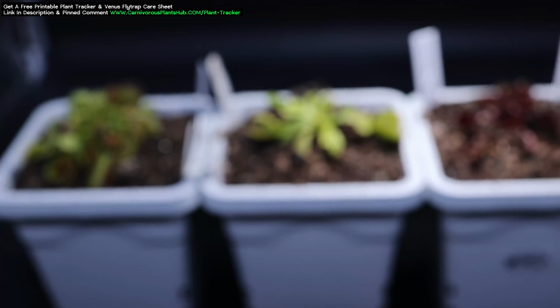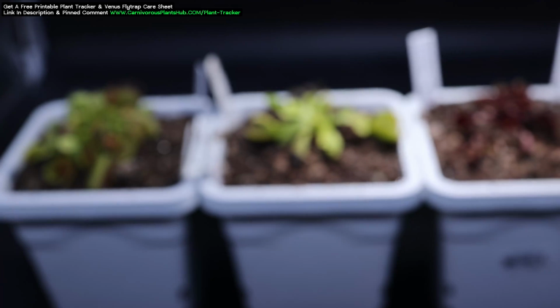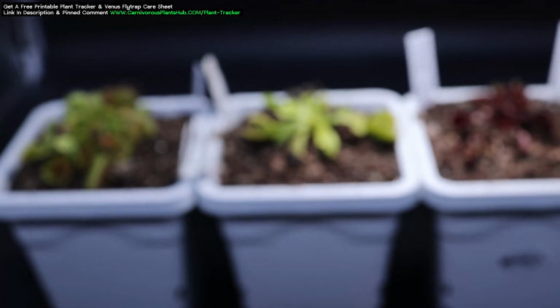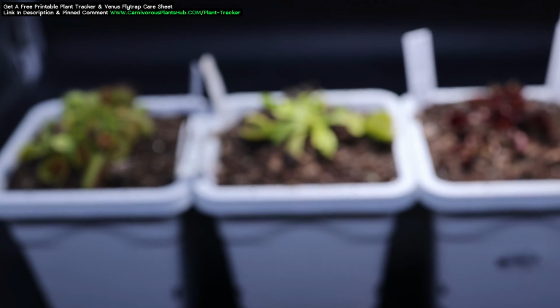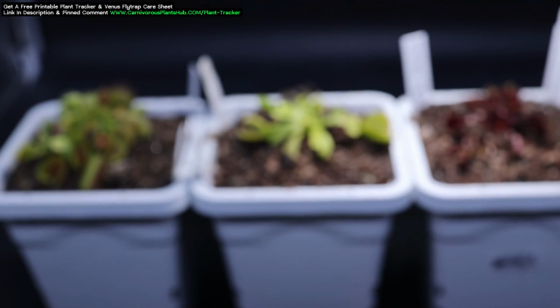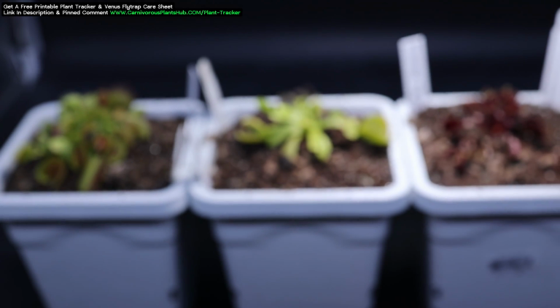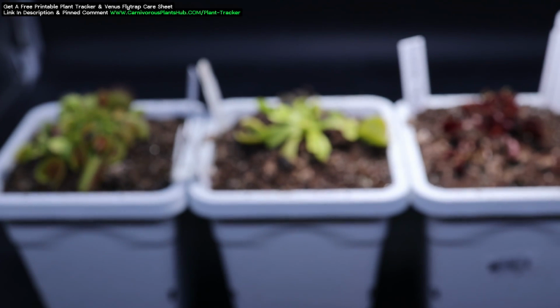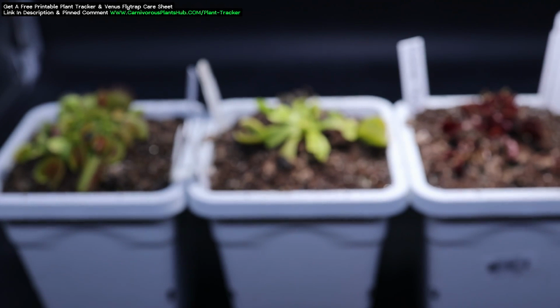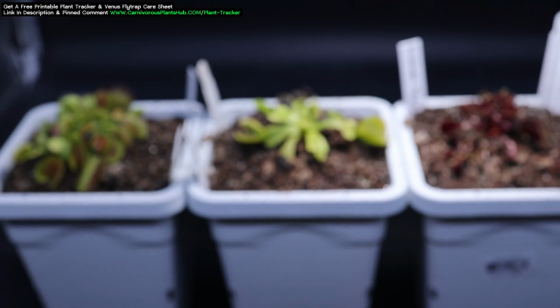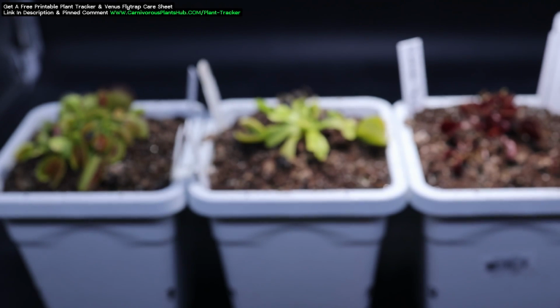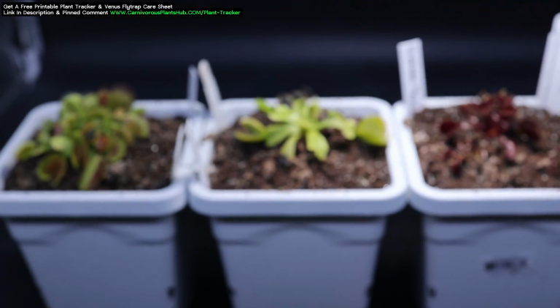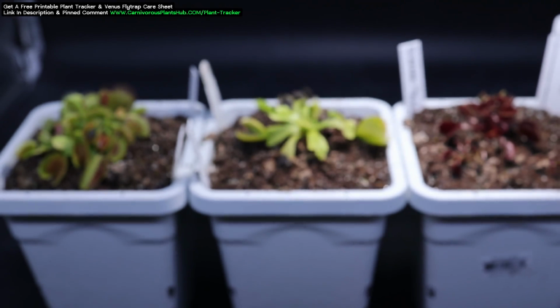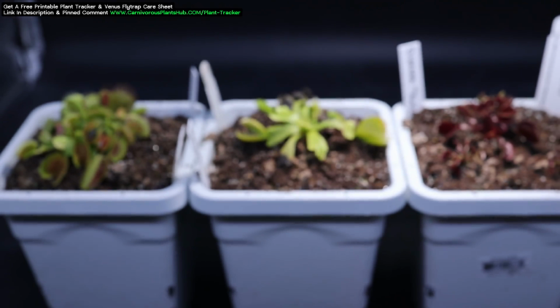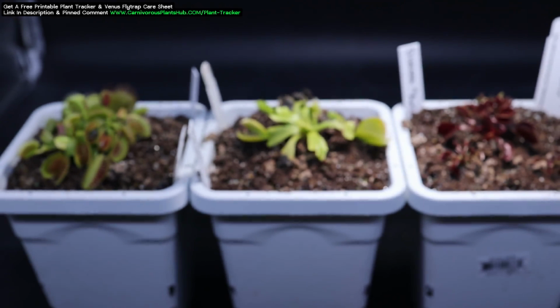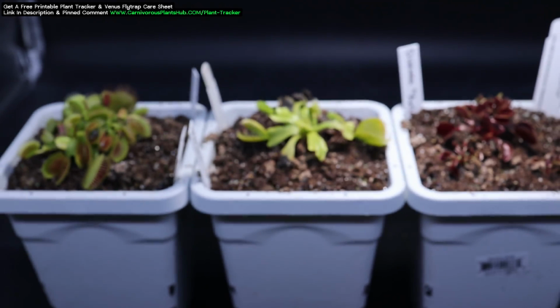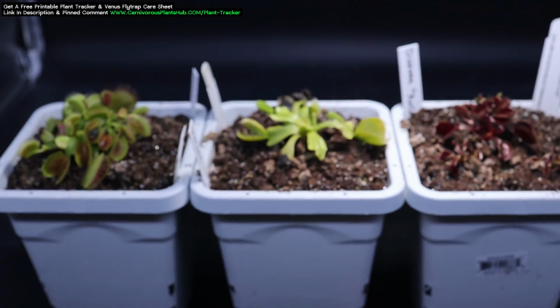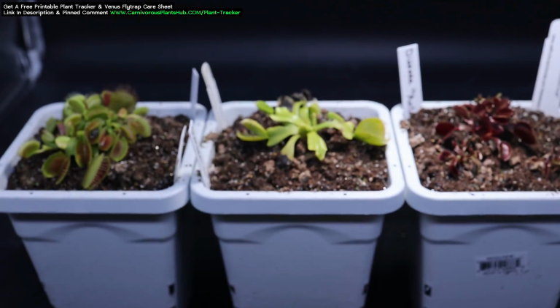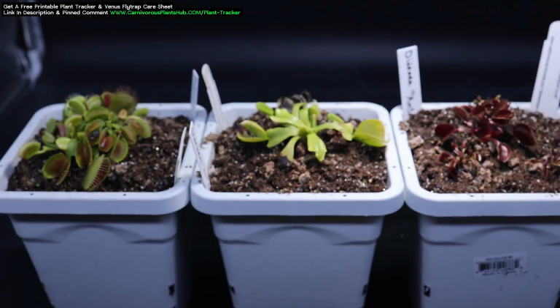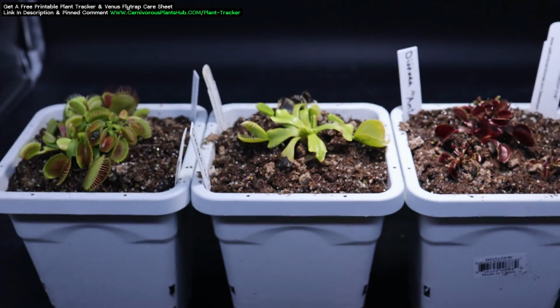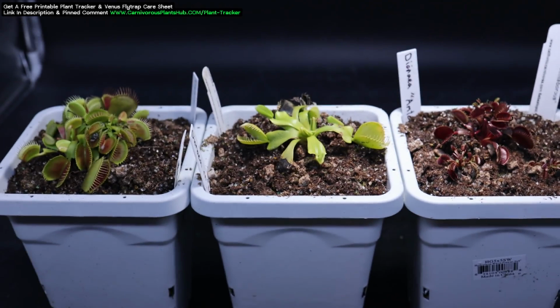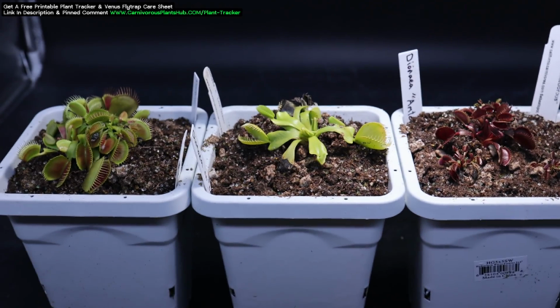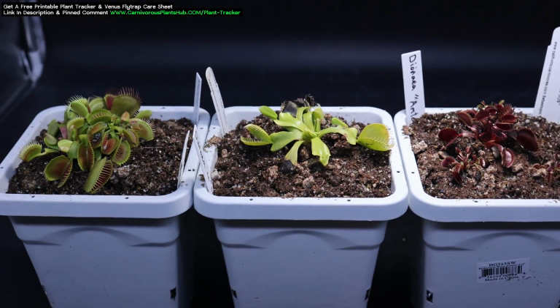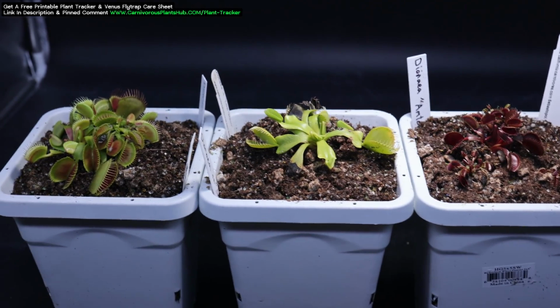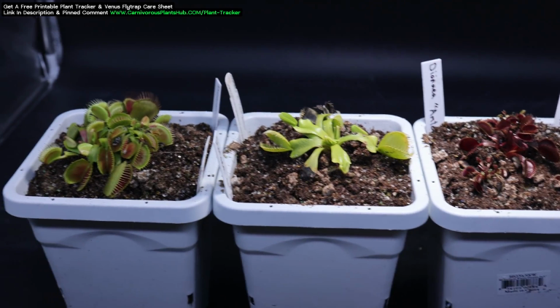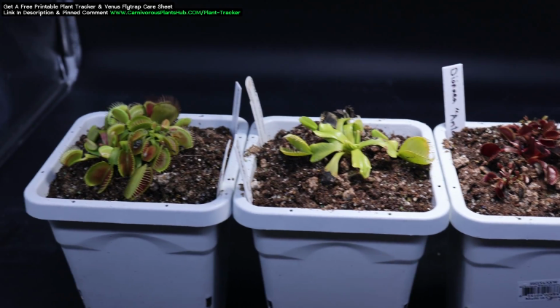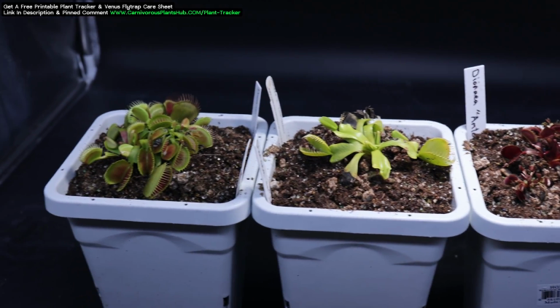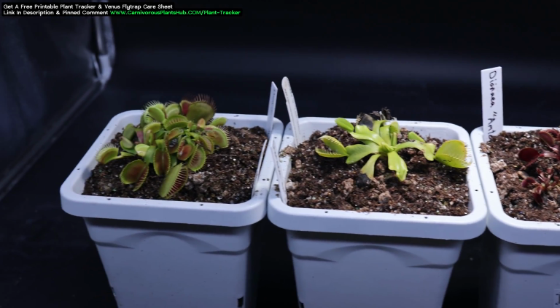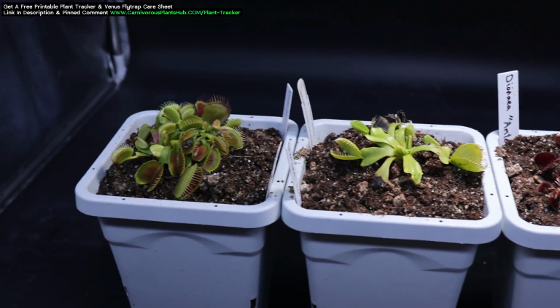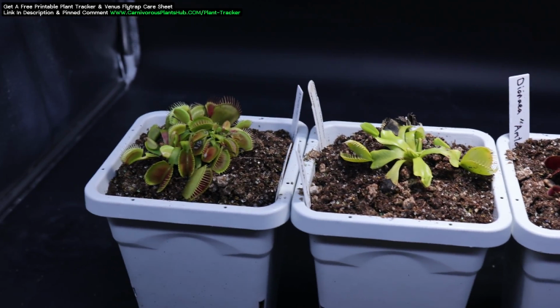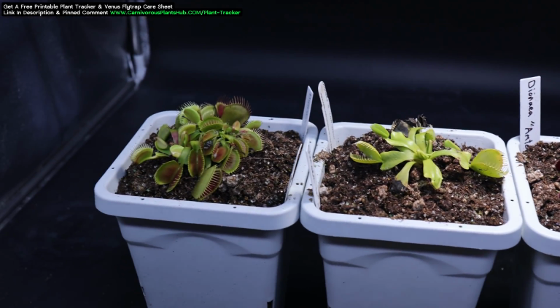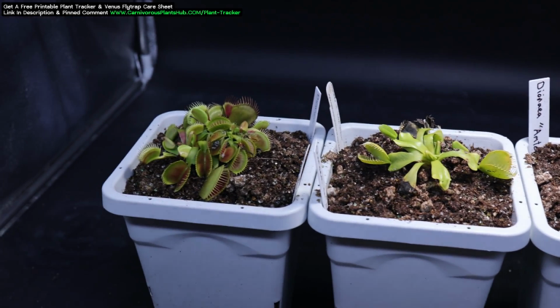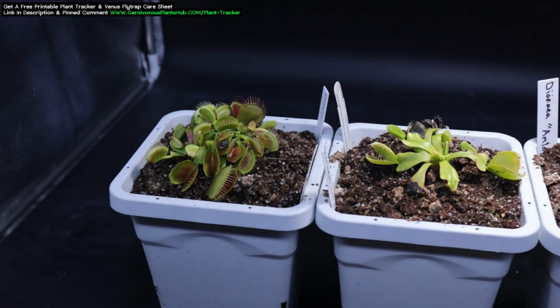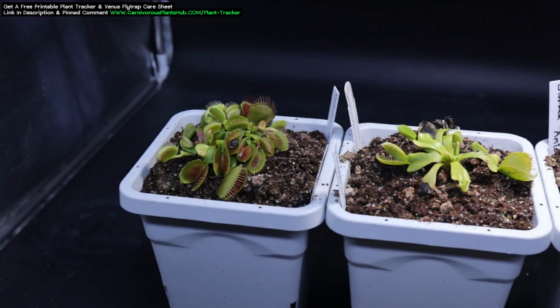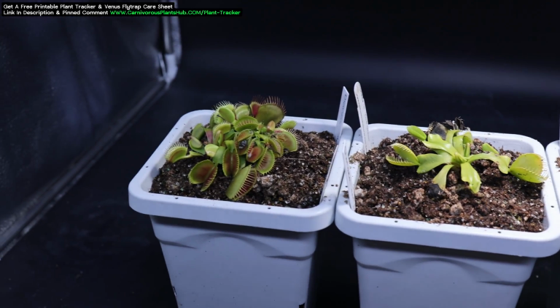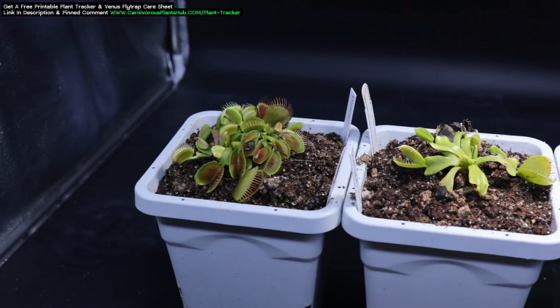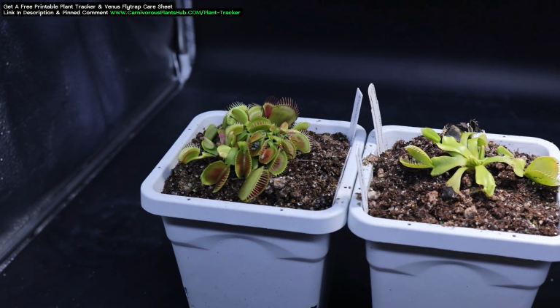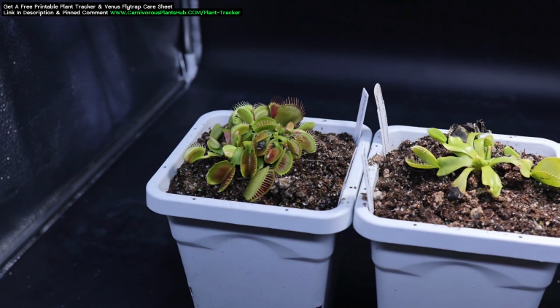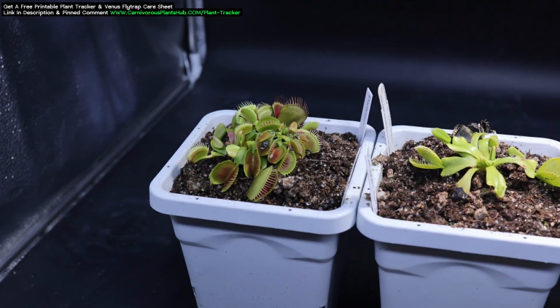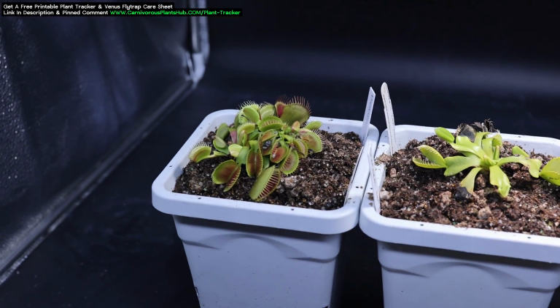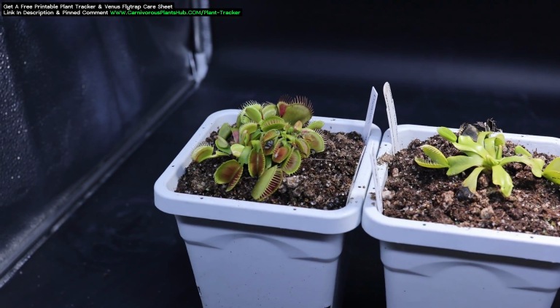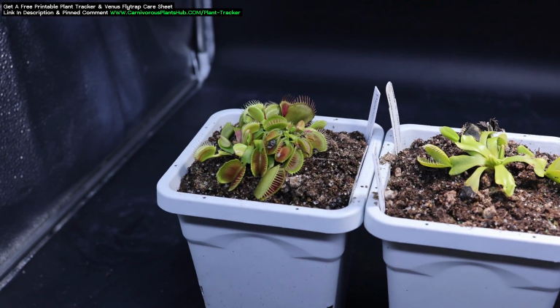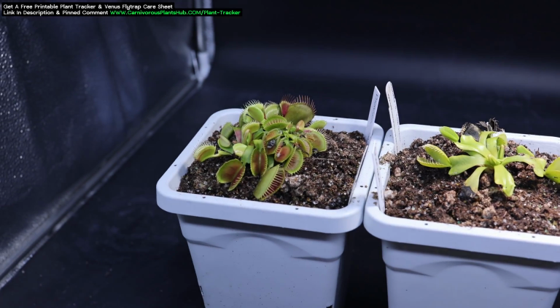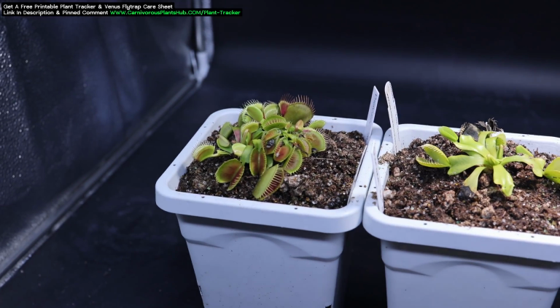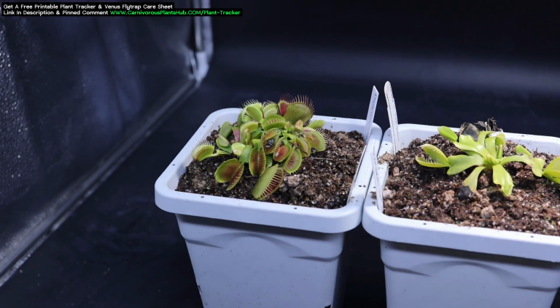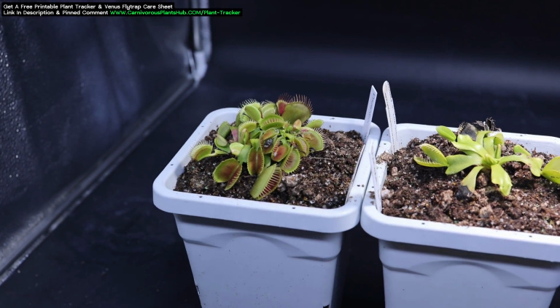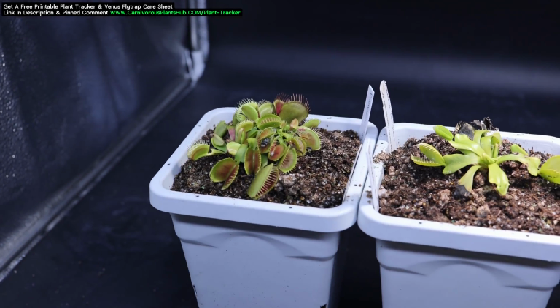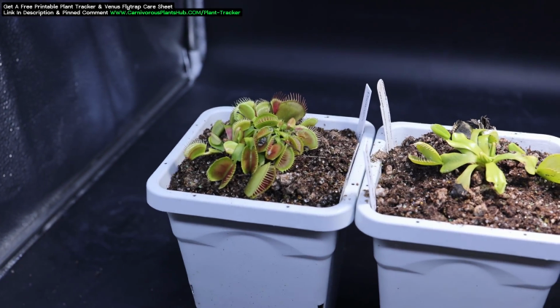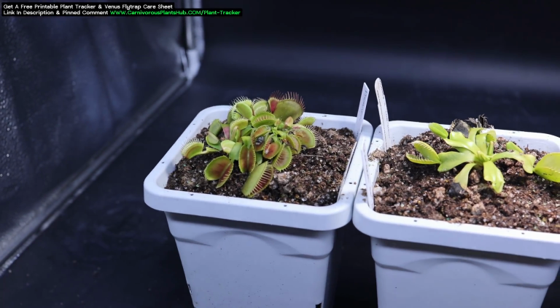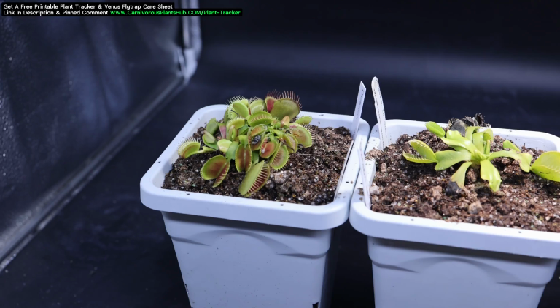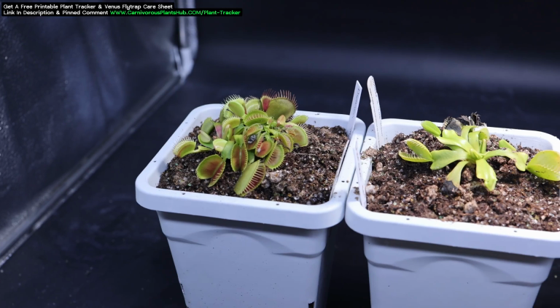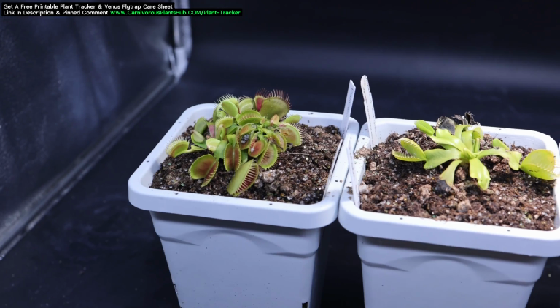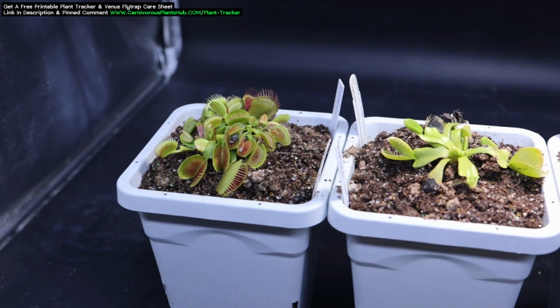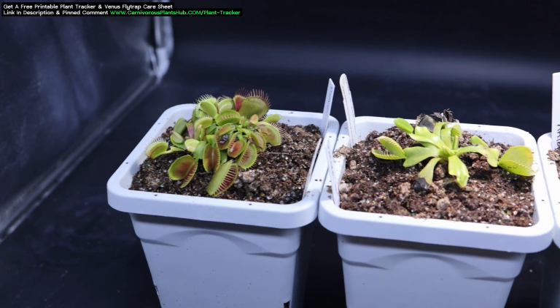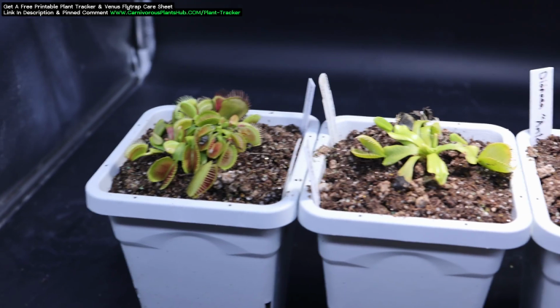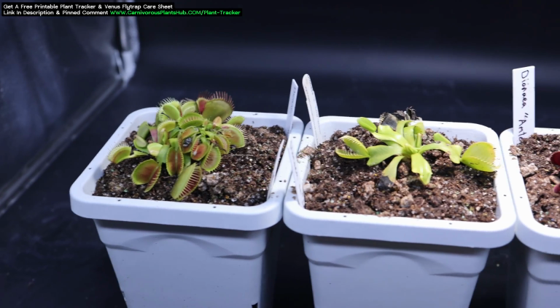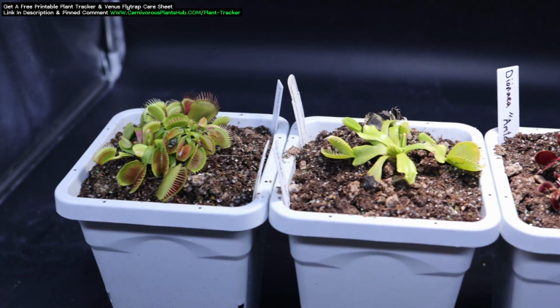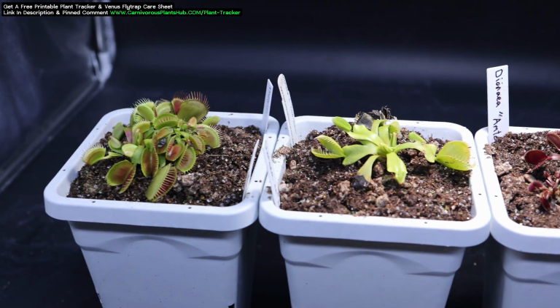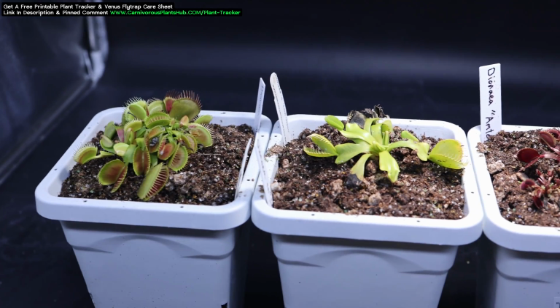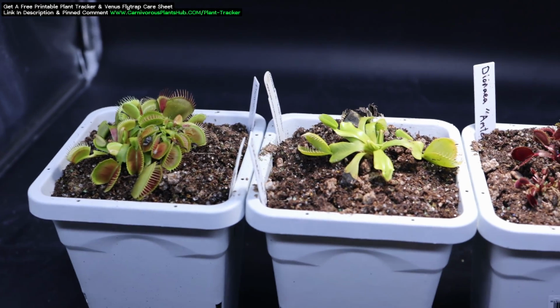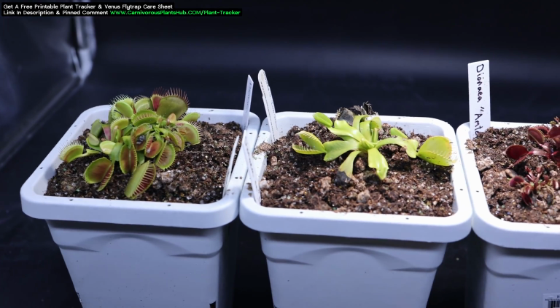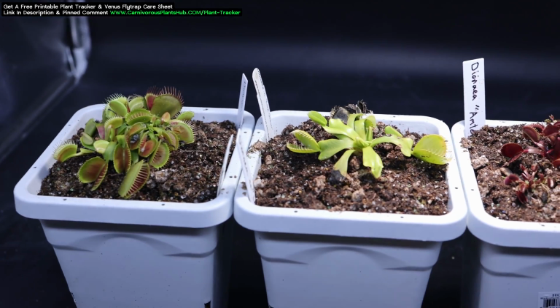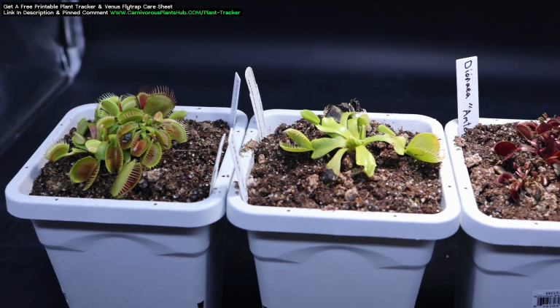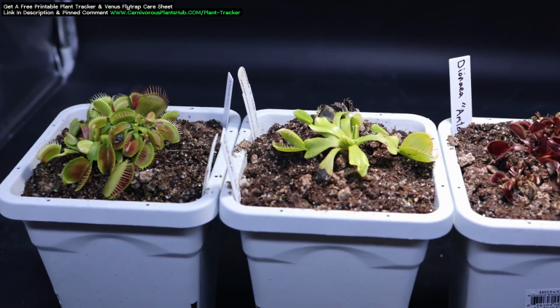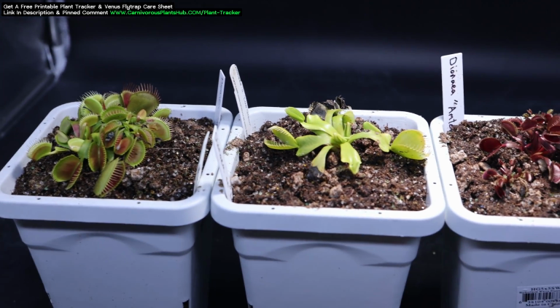Hello everyone, welcome to Carnivorous Plants Hub. Today we're going to be talking about how and why a Venus flytrap turns red.